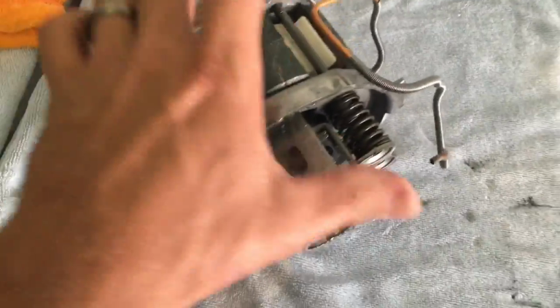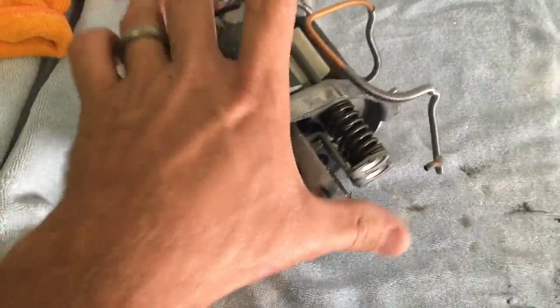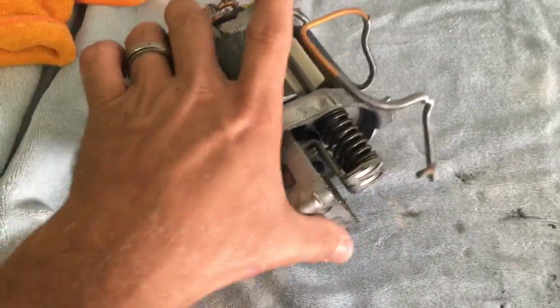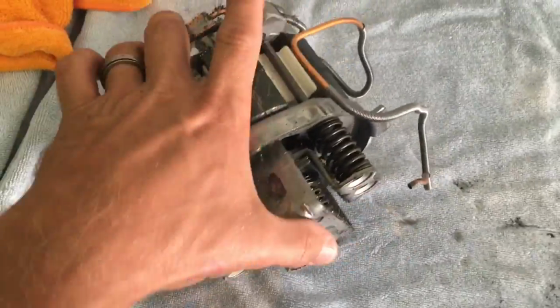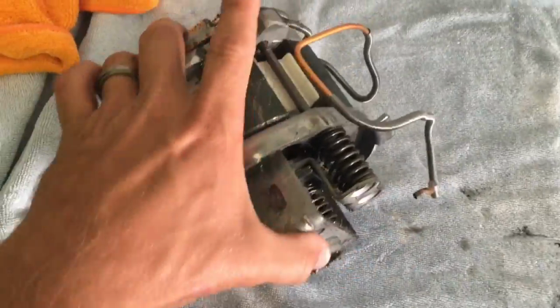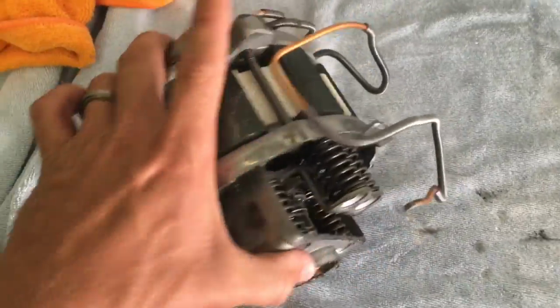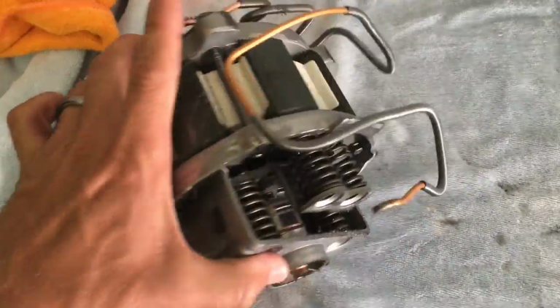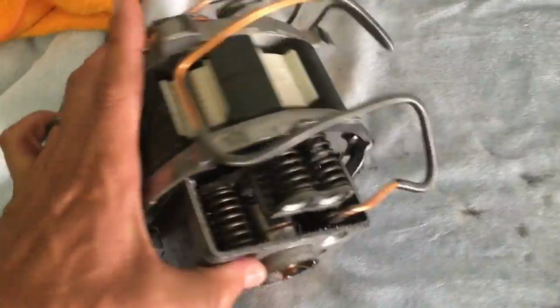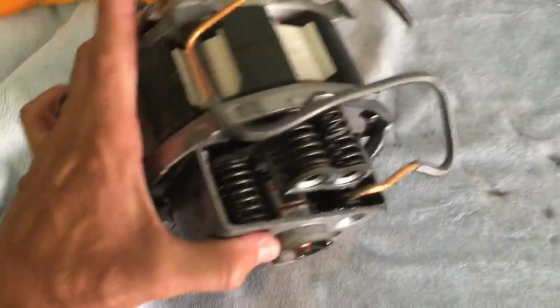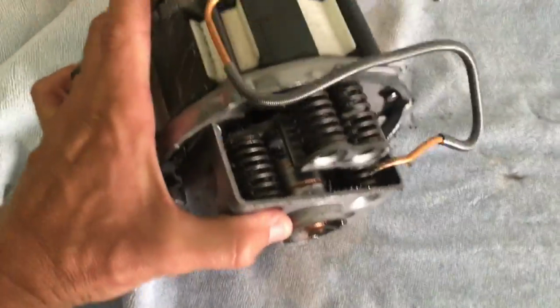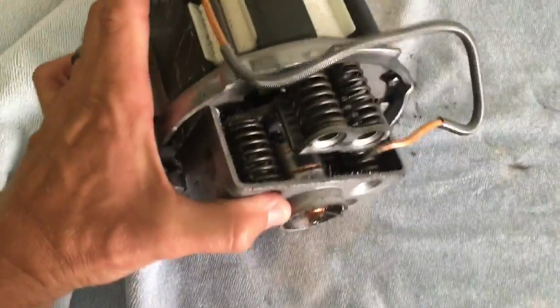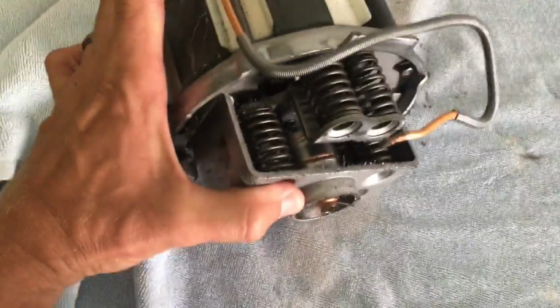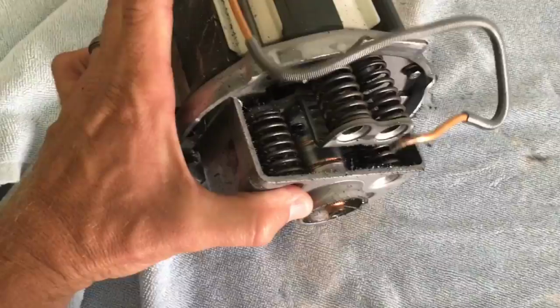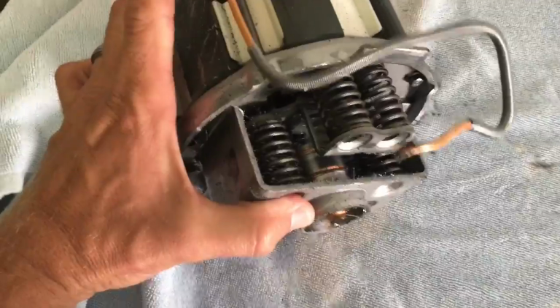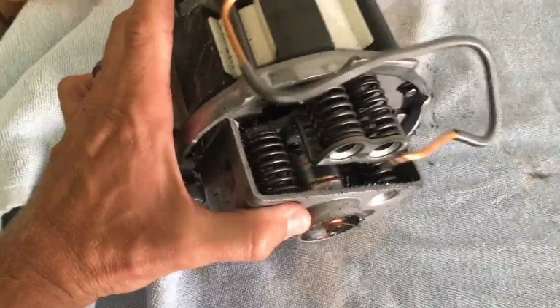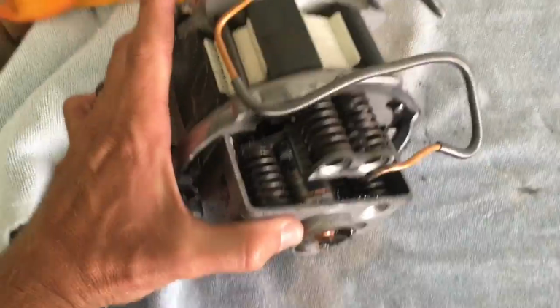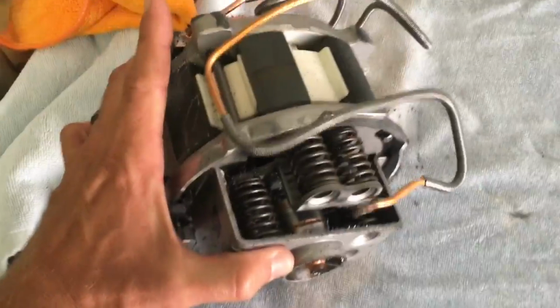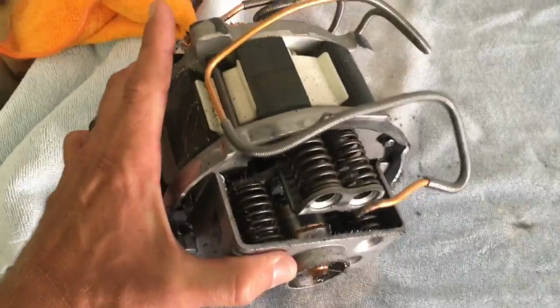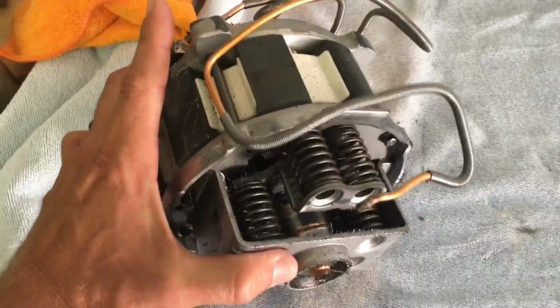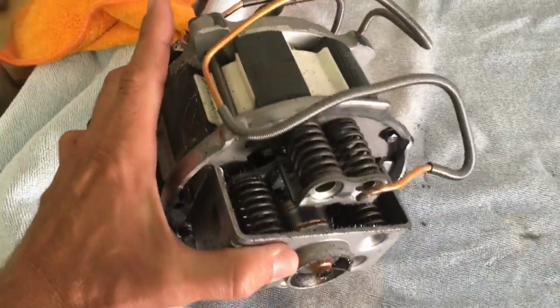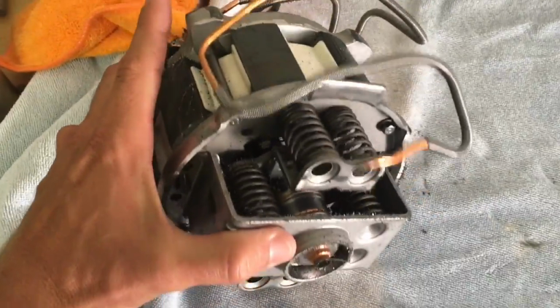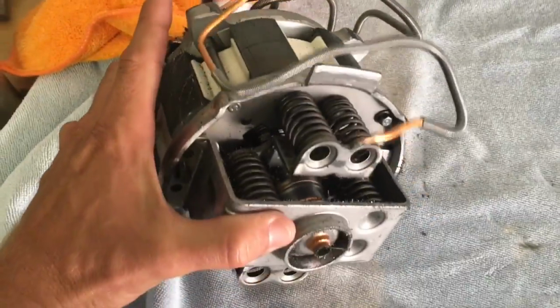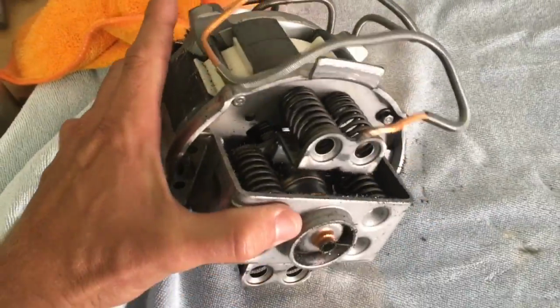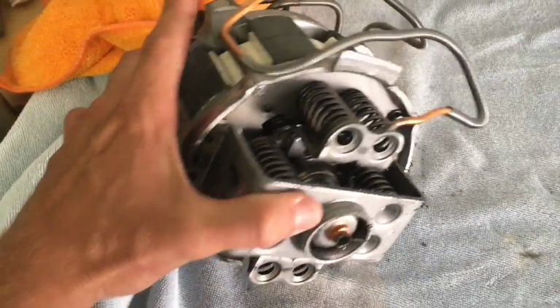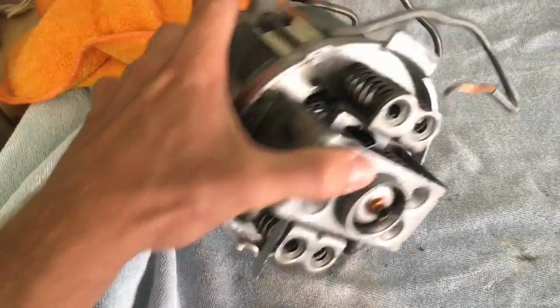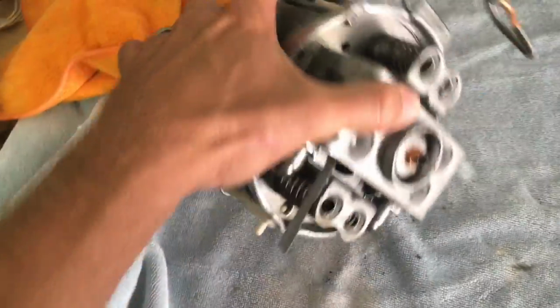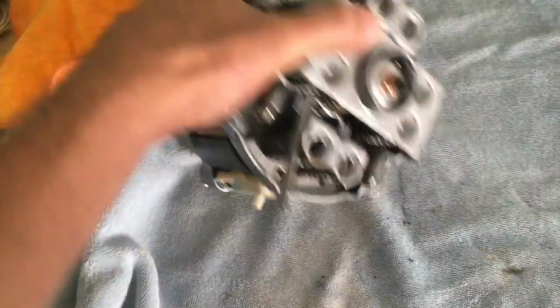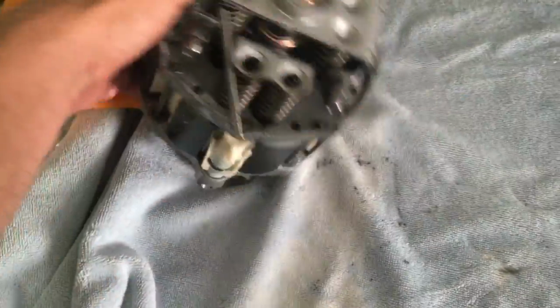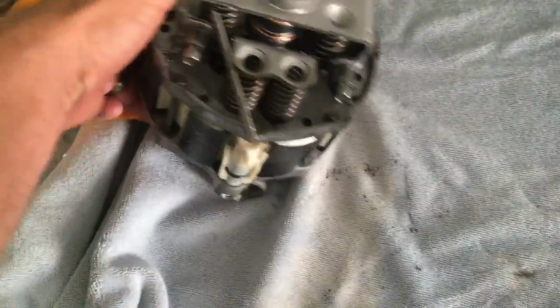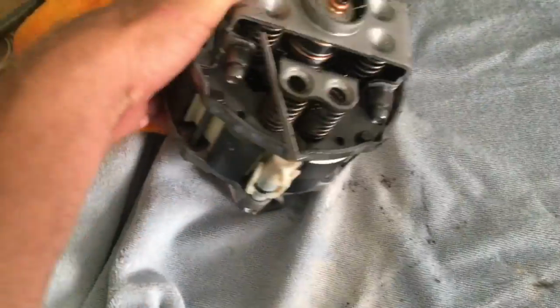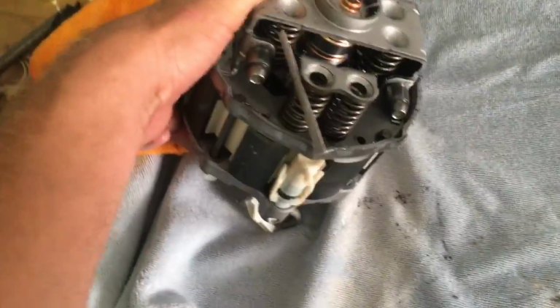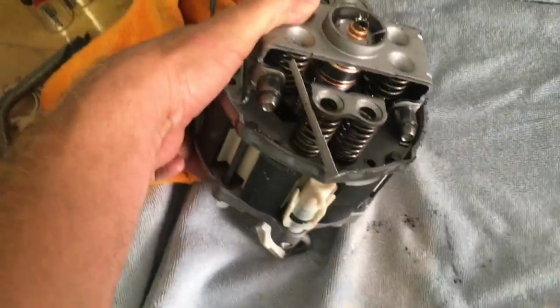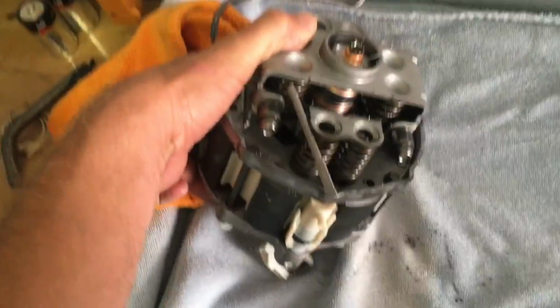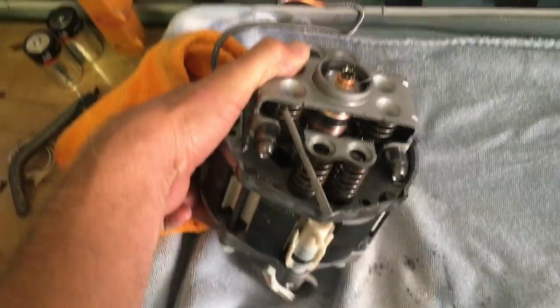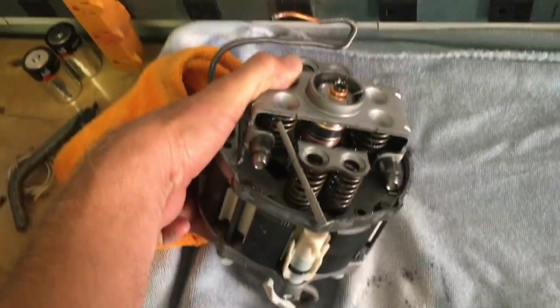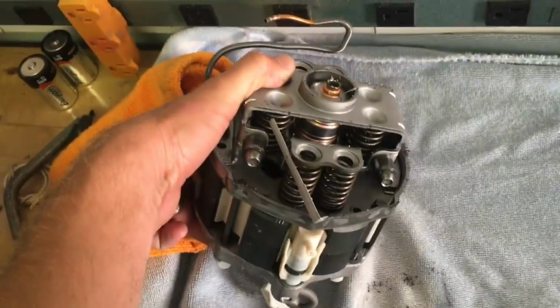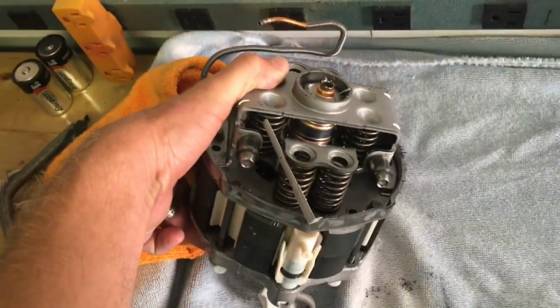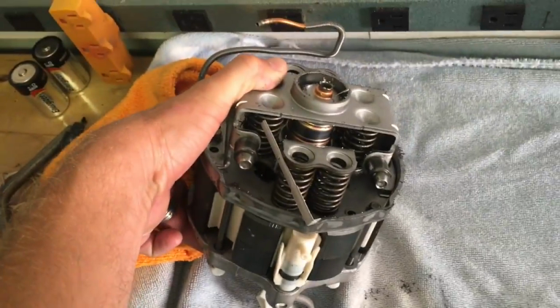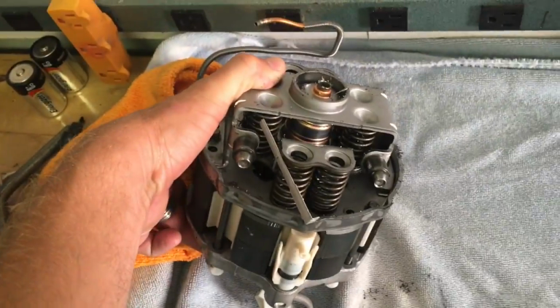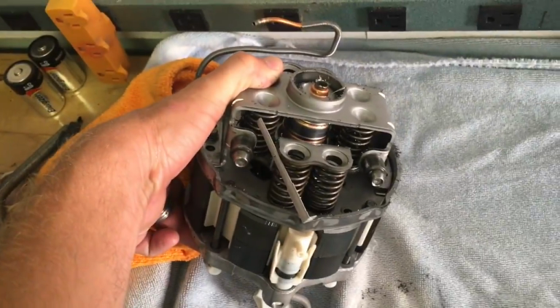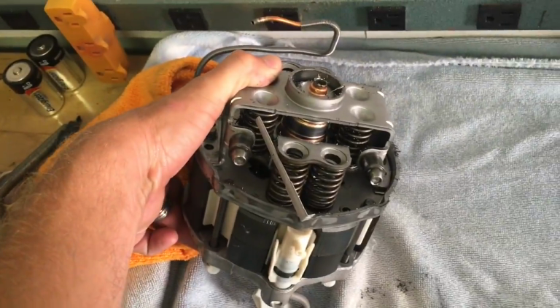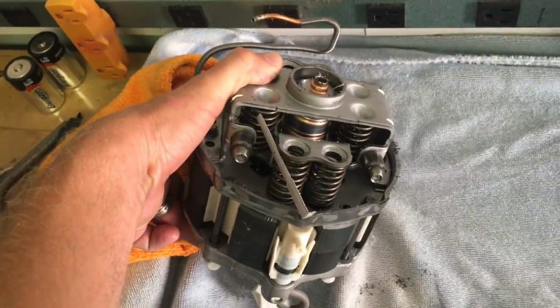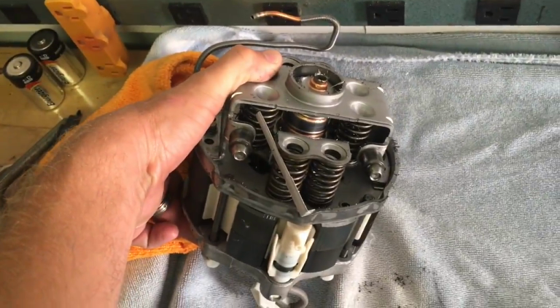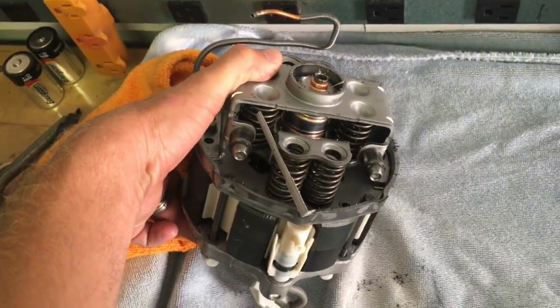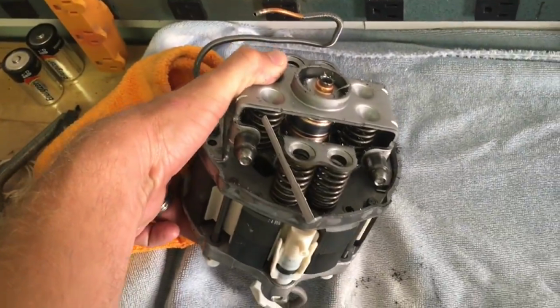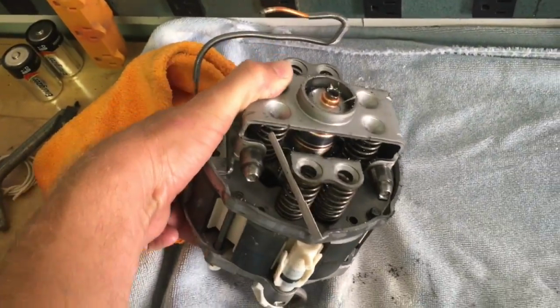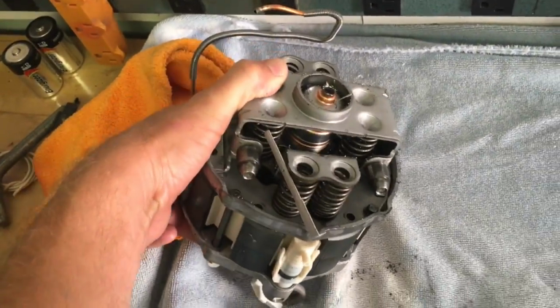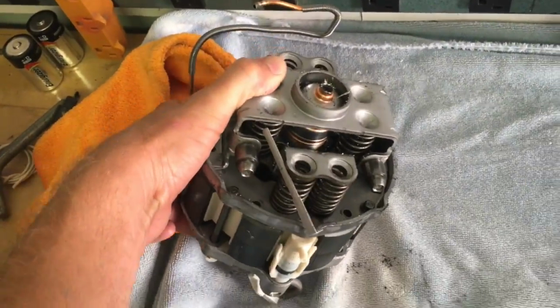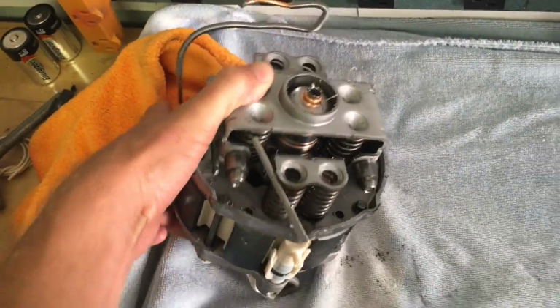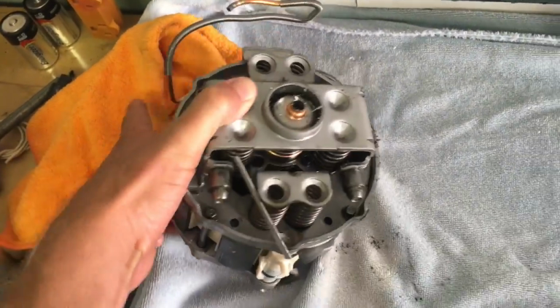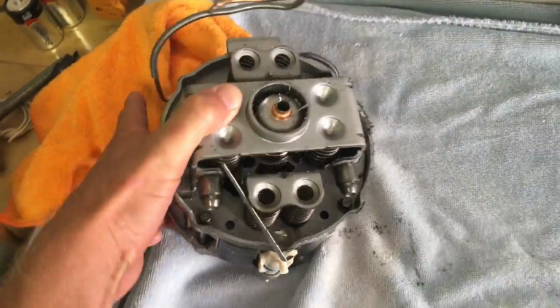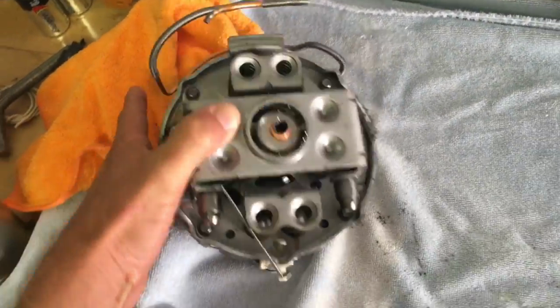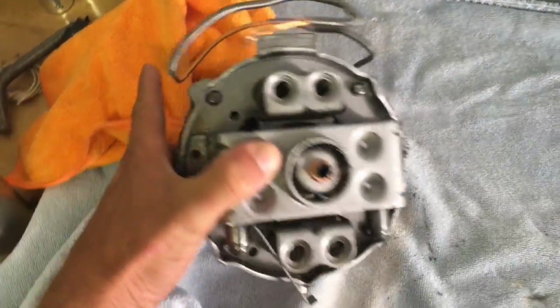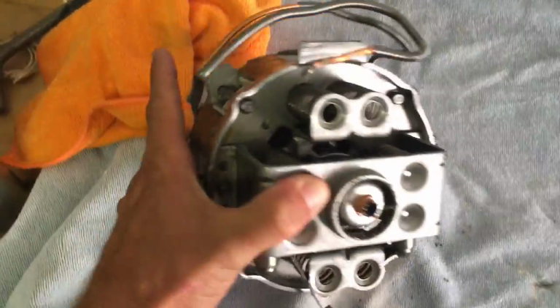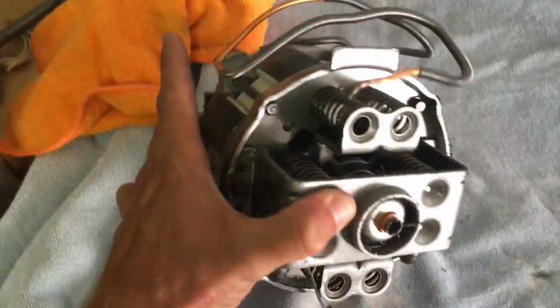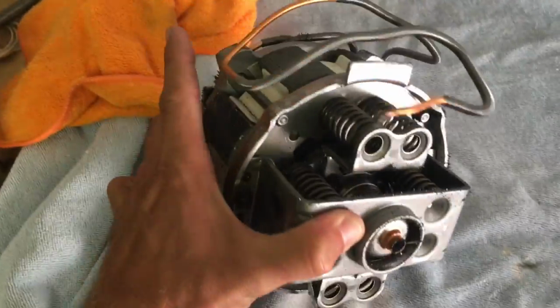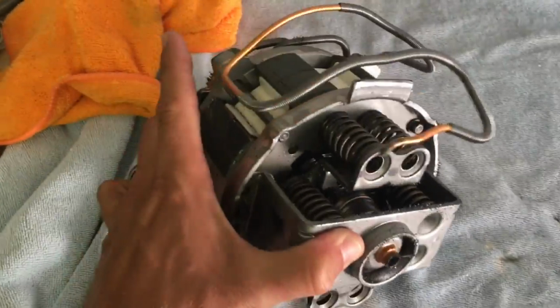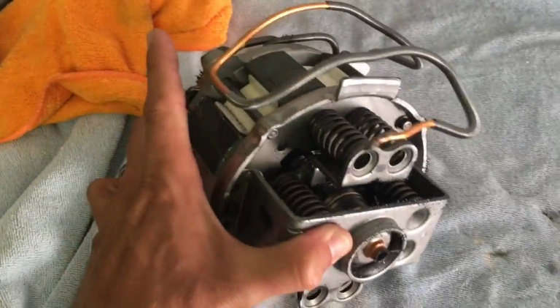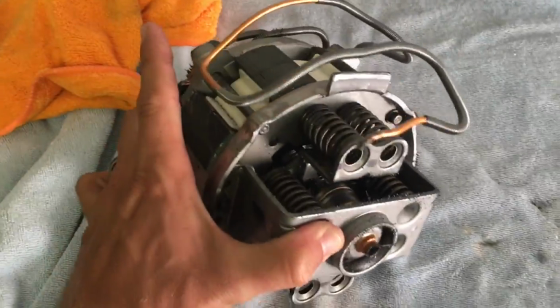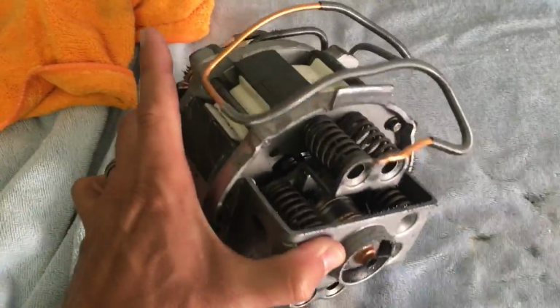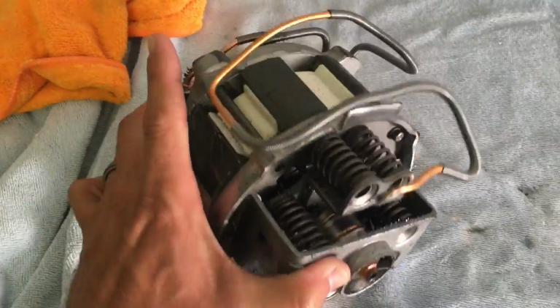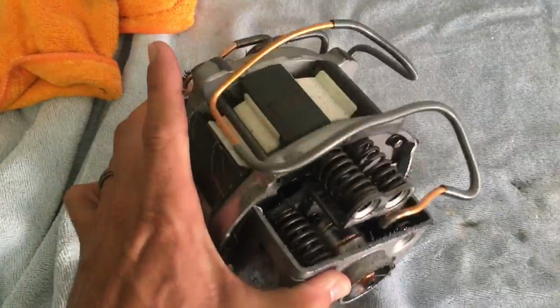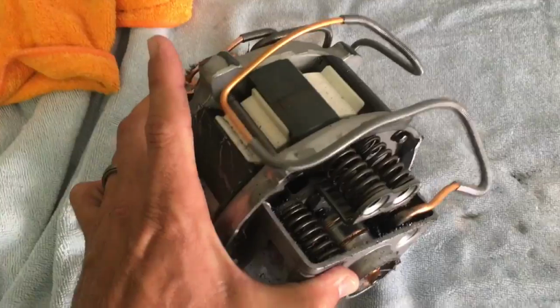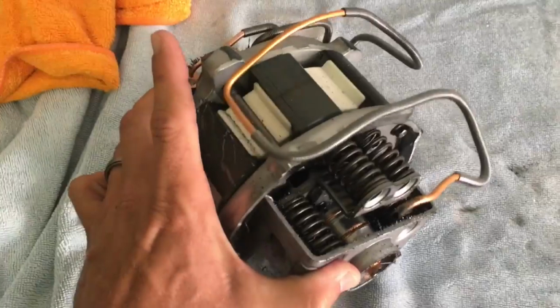I thought this was kind of neat. Most of them don't have all these springs on it. I'll try to keep them from shooting across the room.